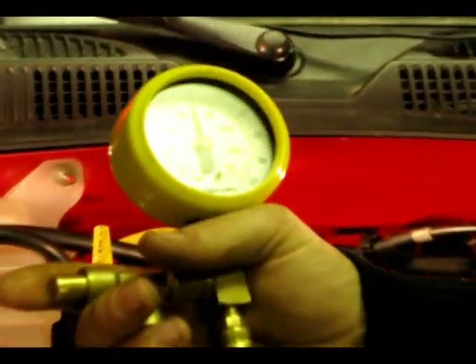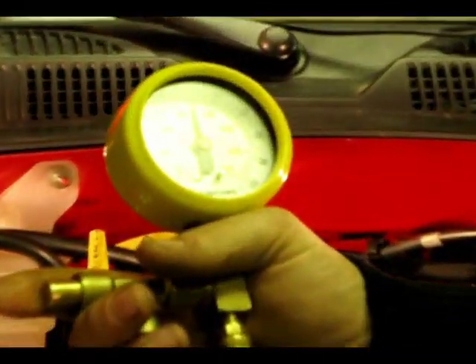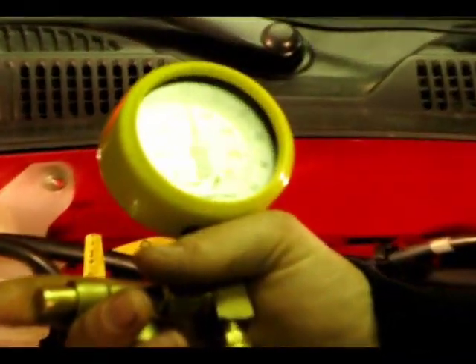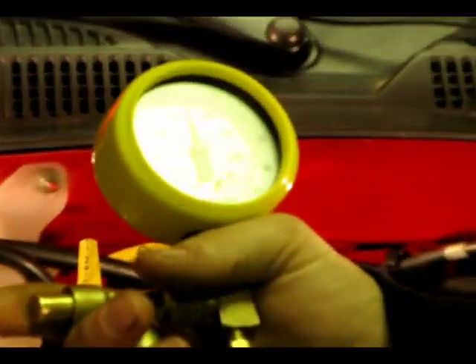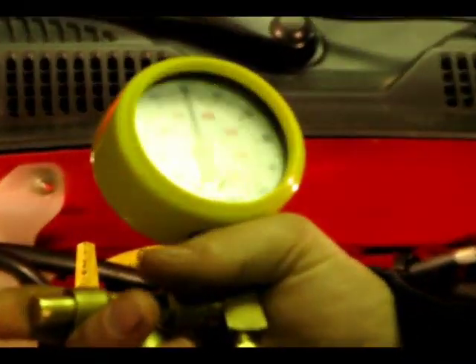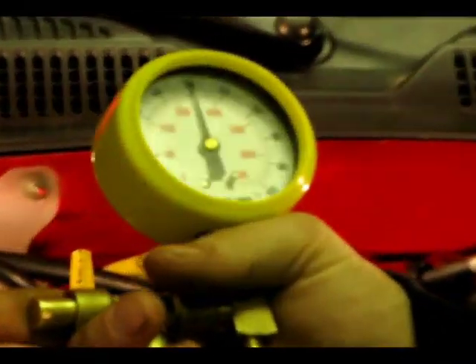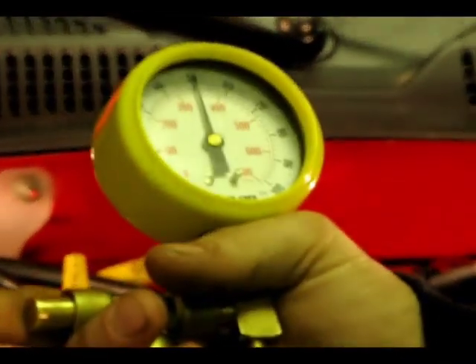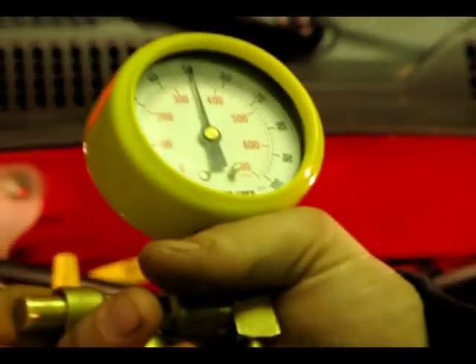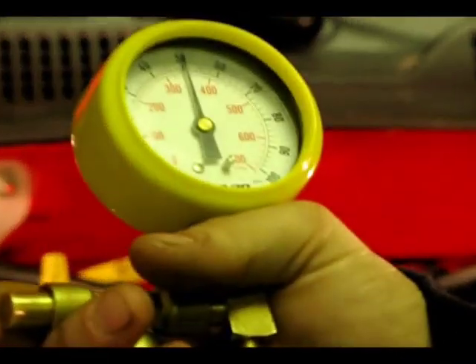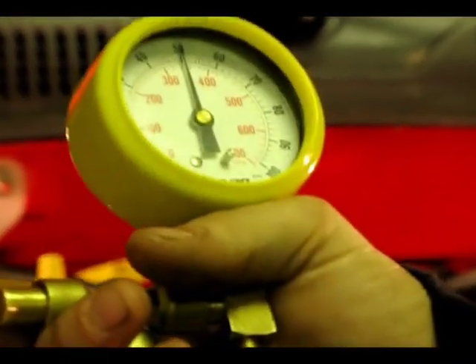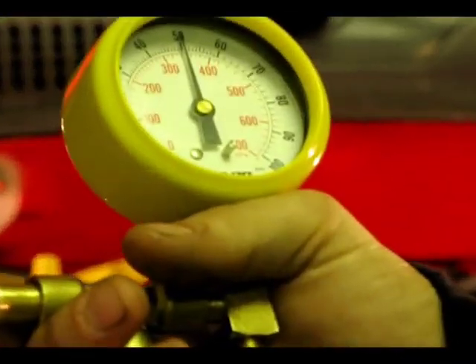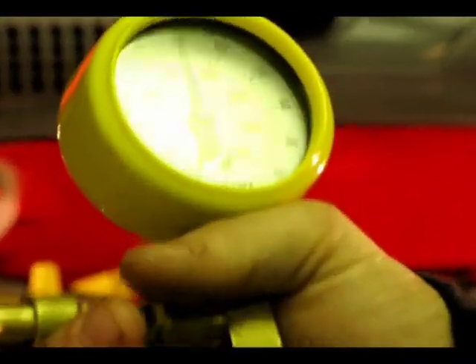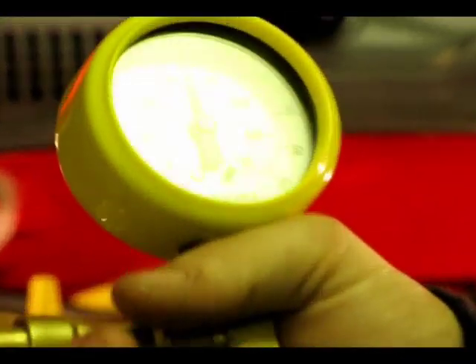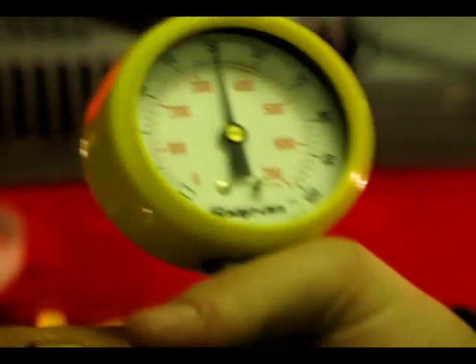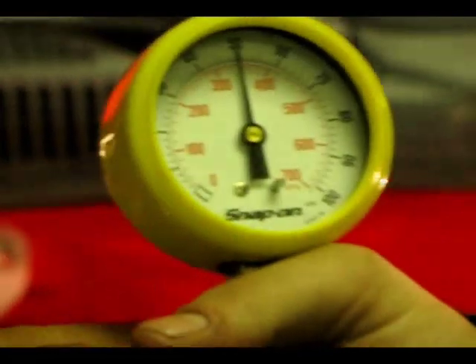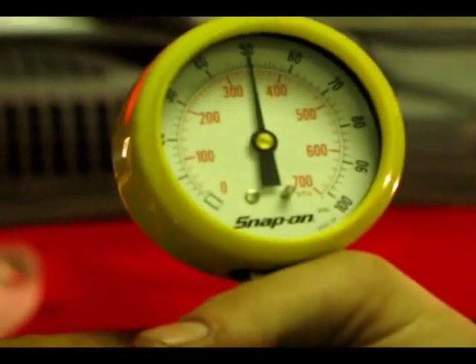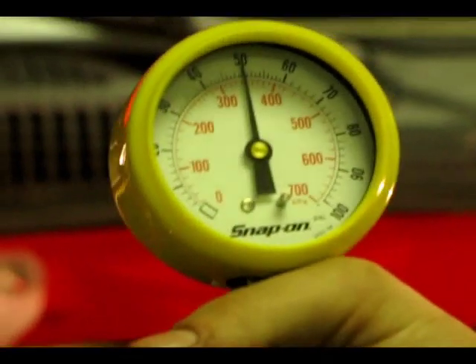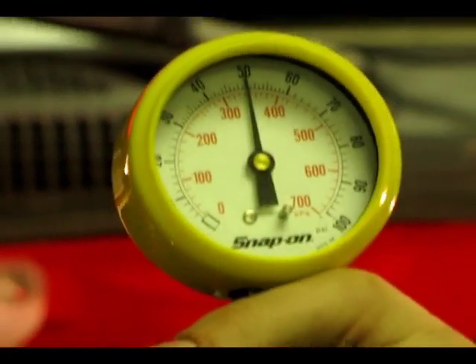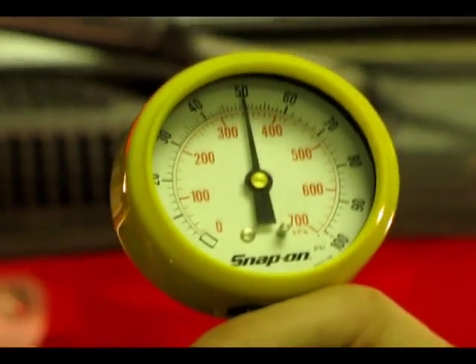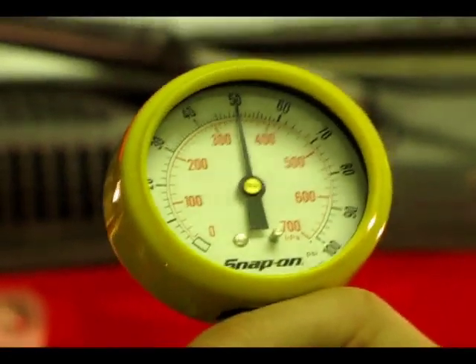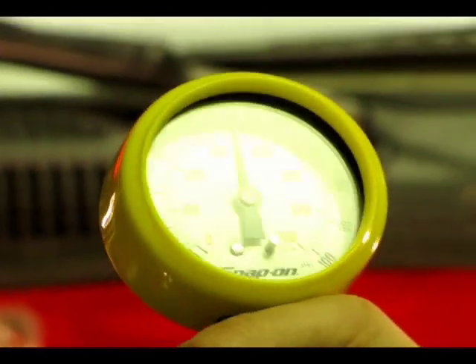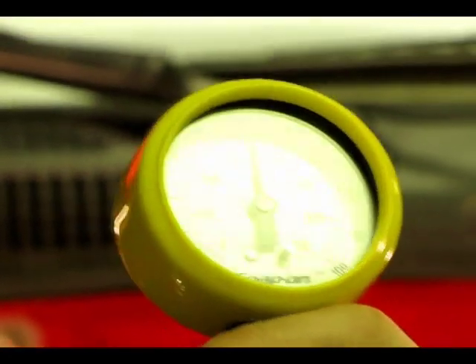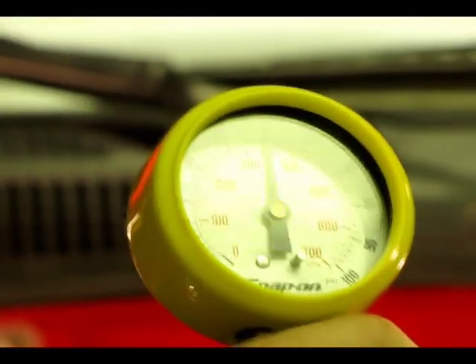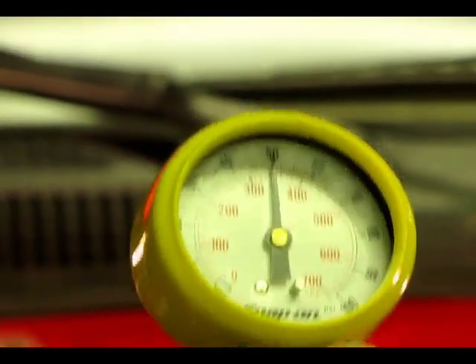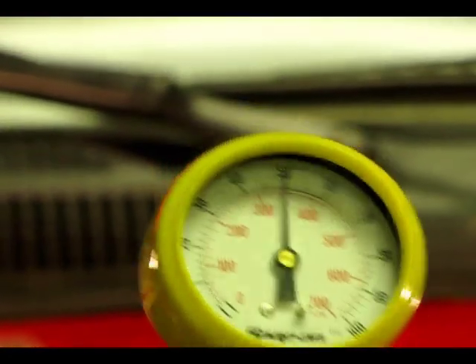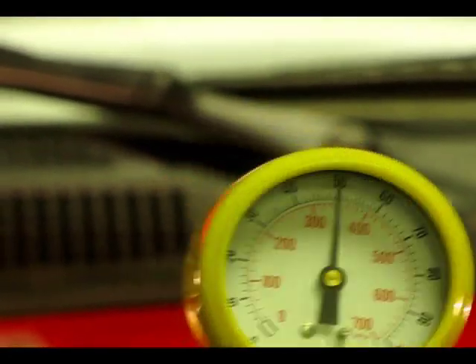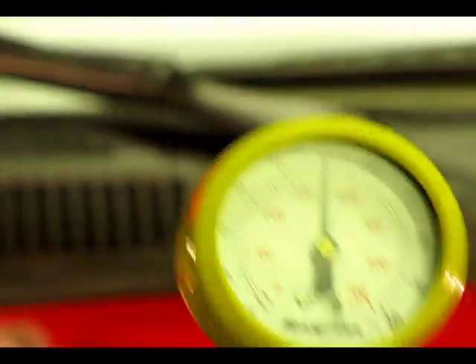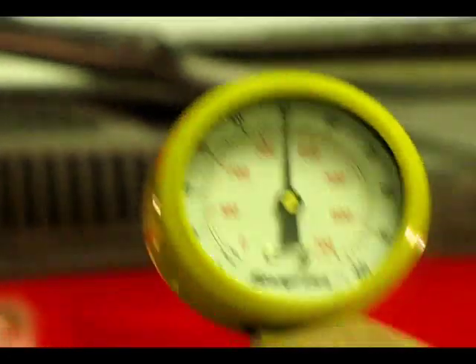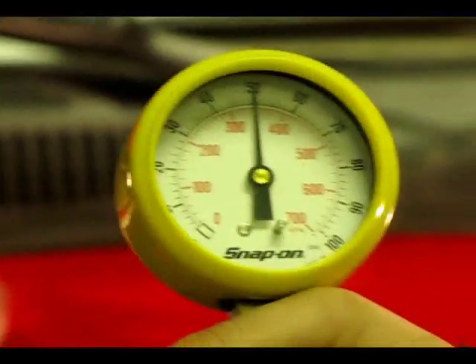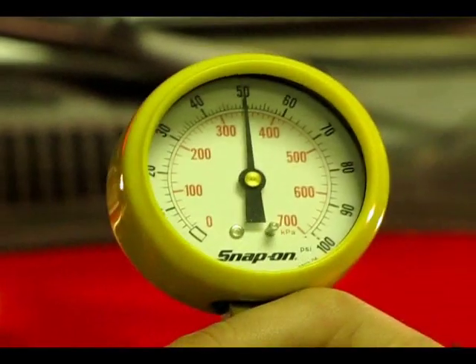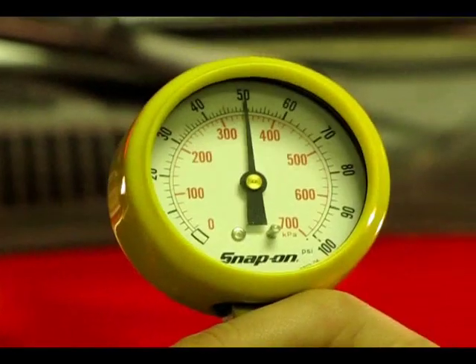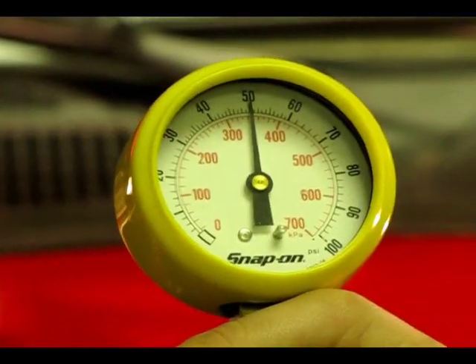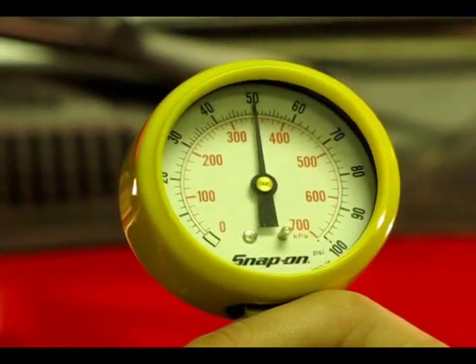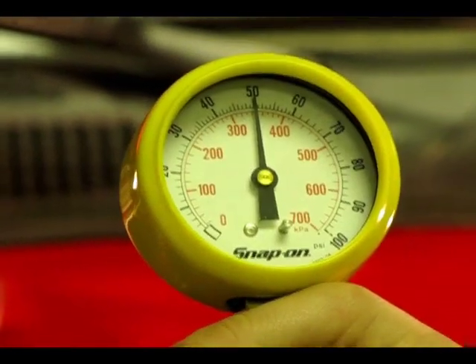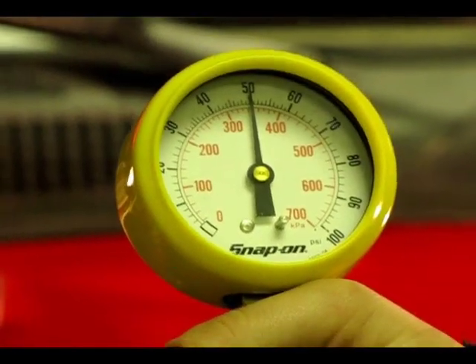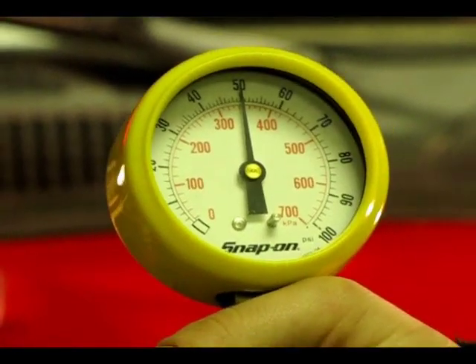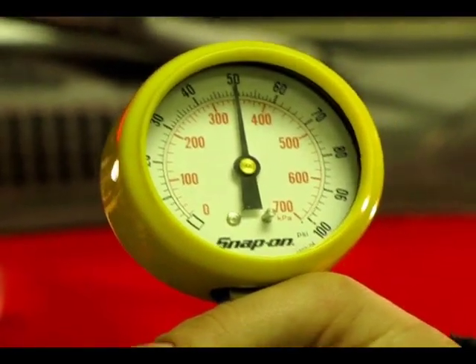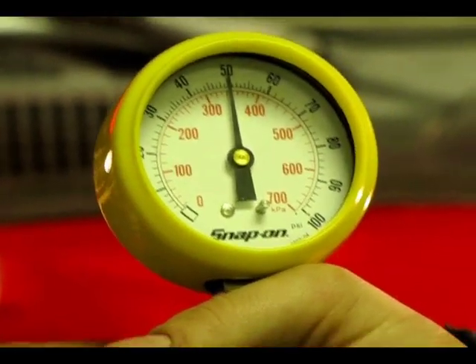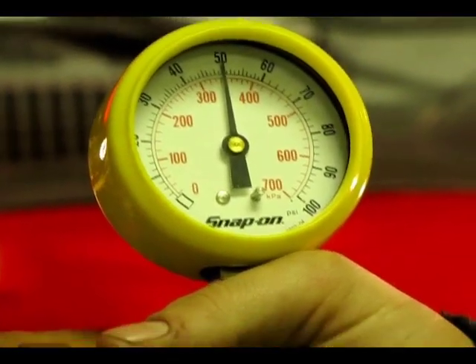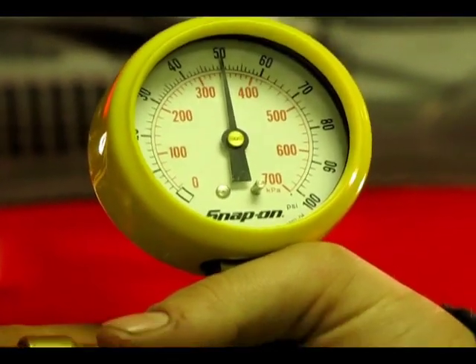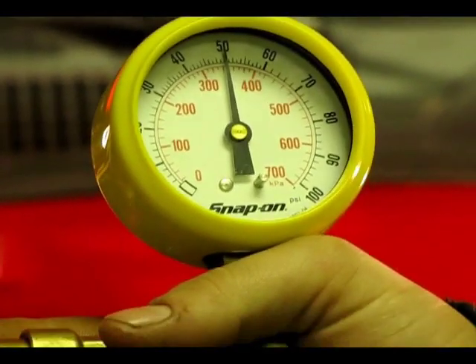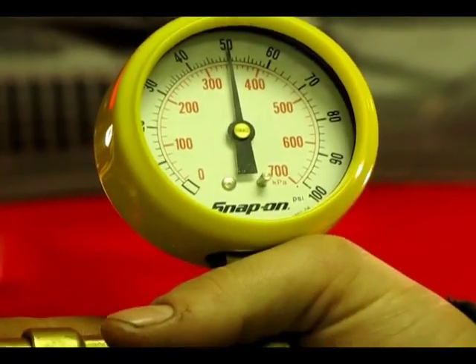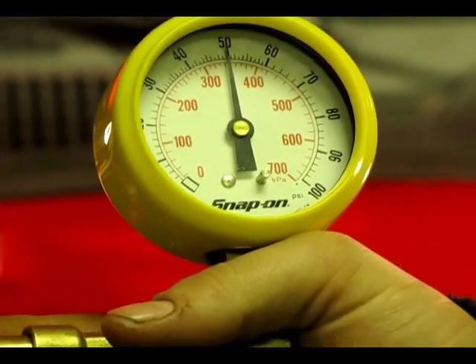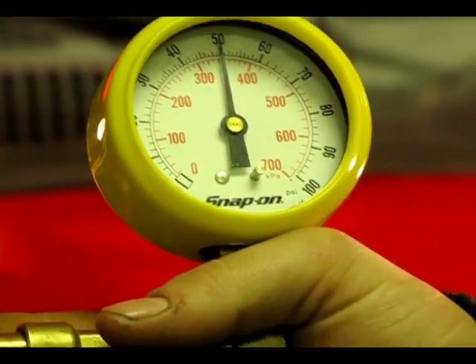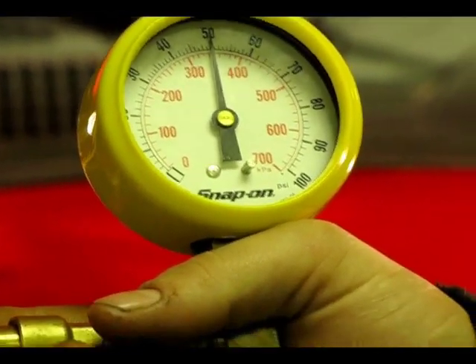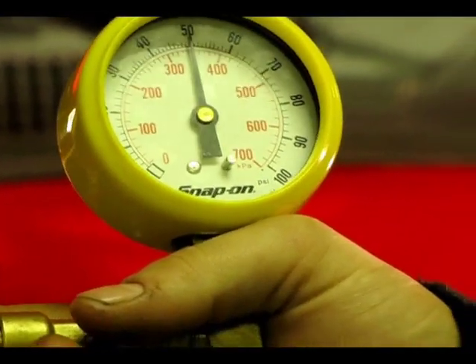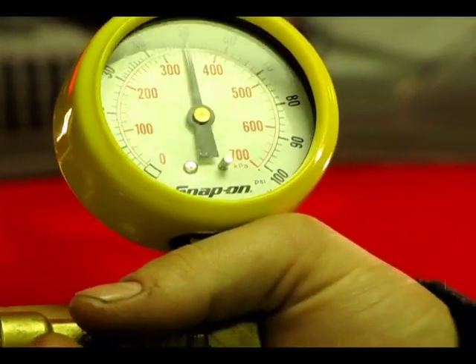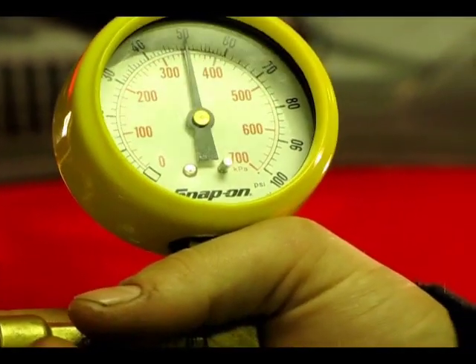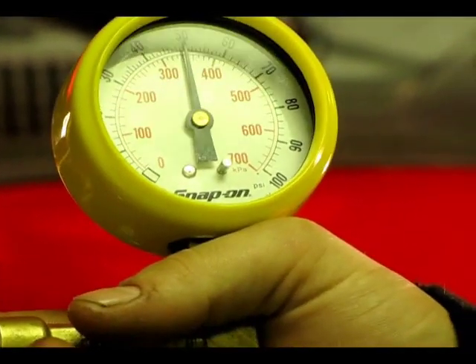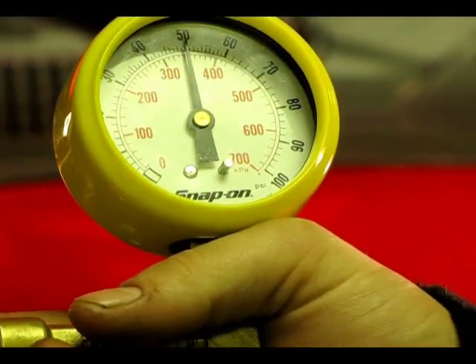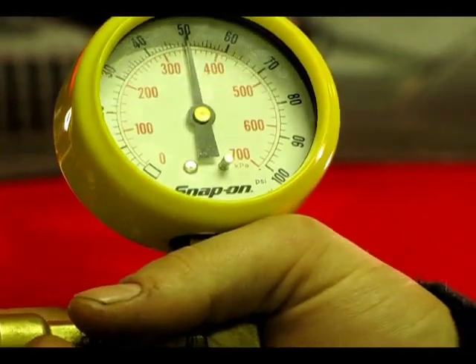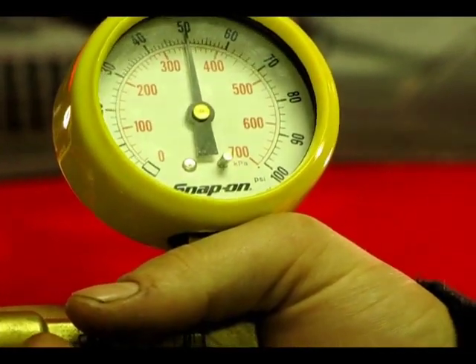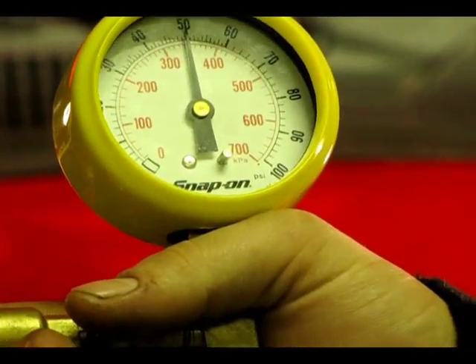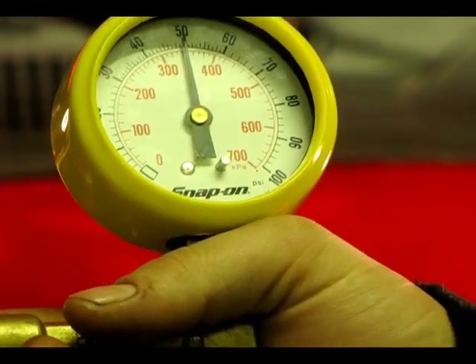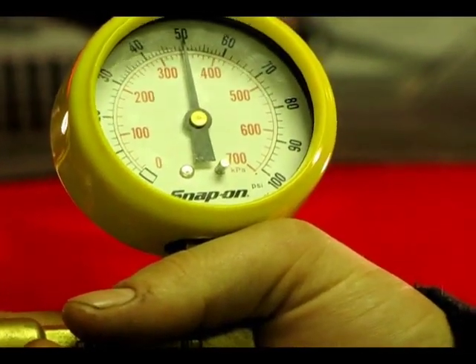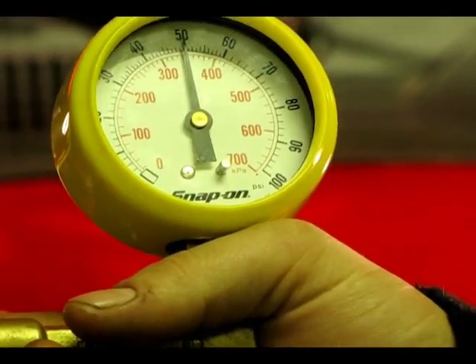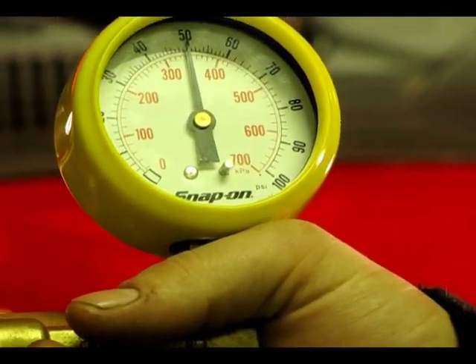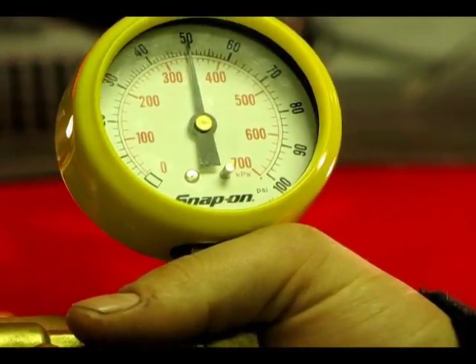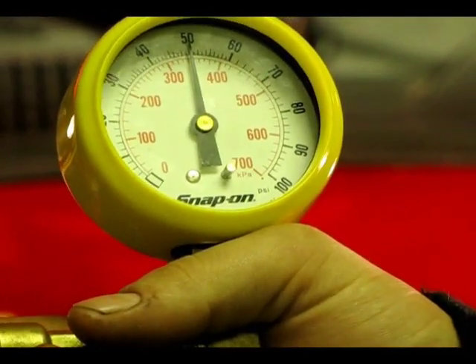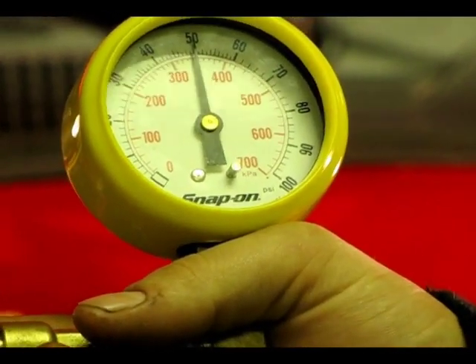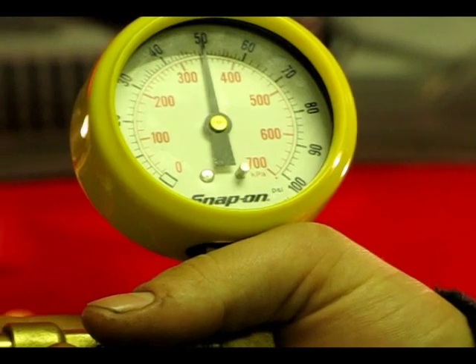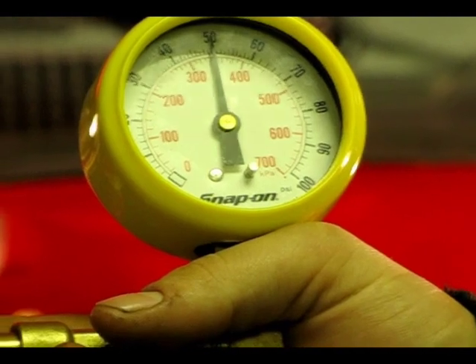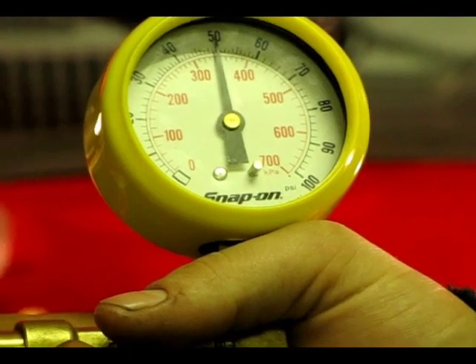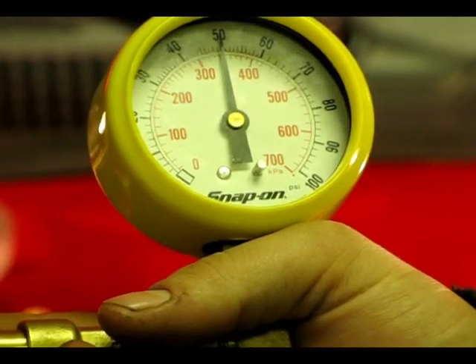We have 50 psi that's actually in the vehicle. It's not jumping around a lot, which would indicate there's not really a leak.